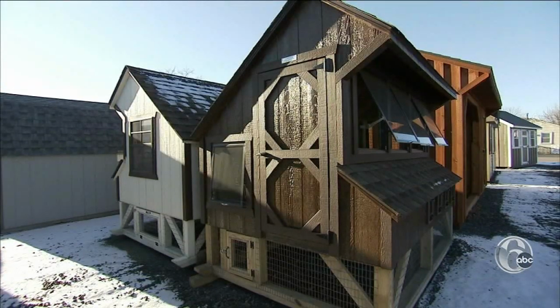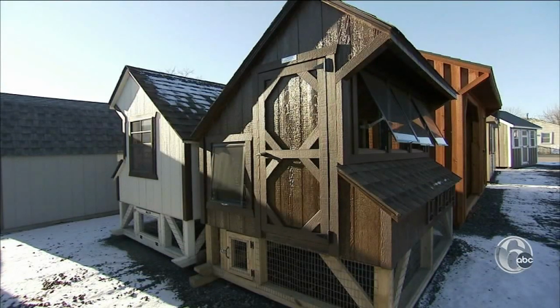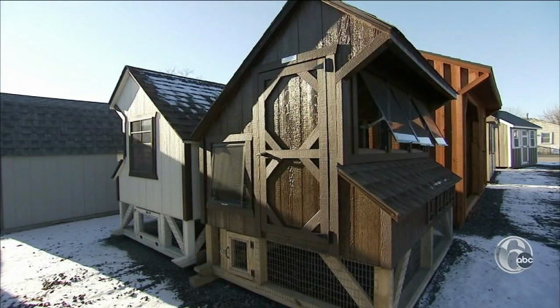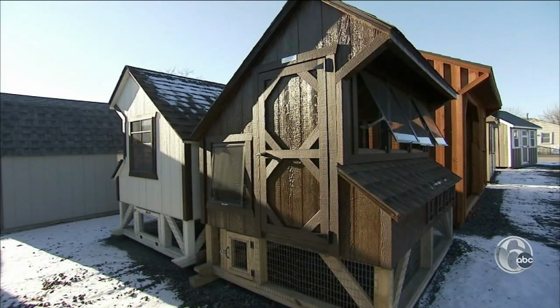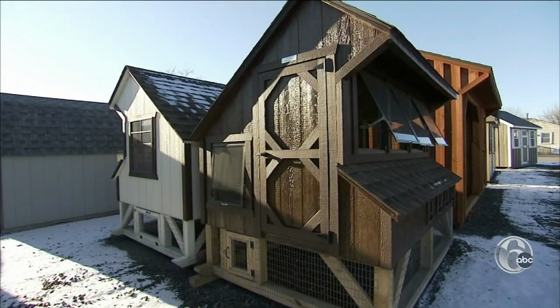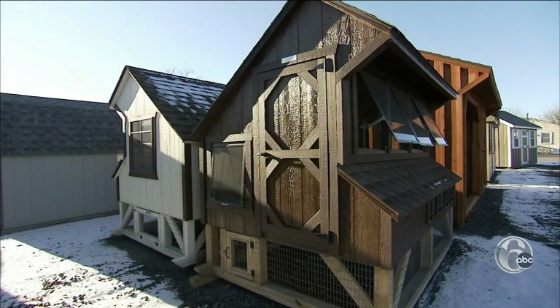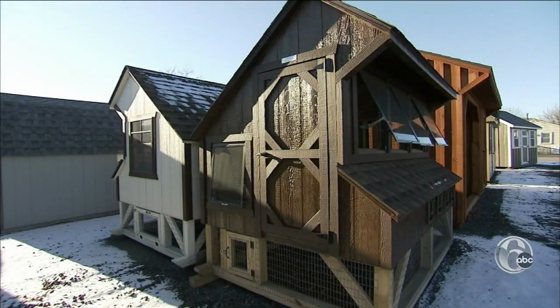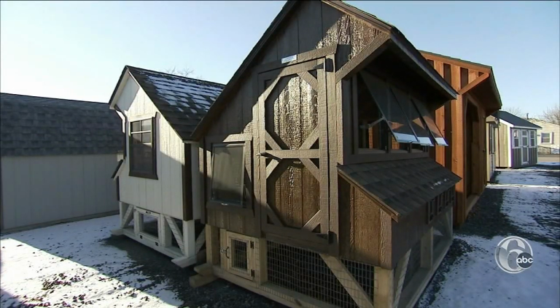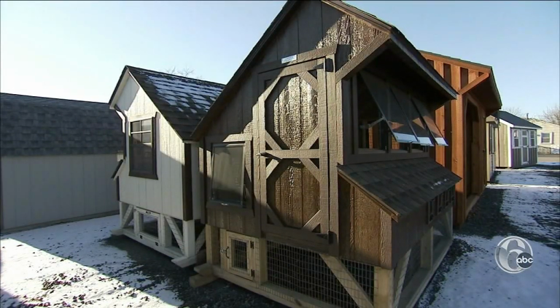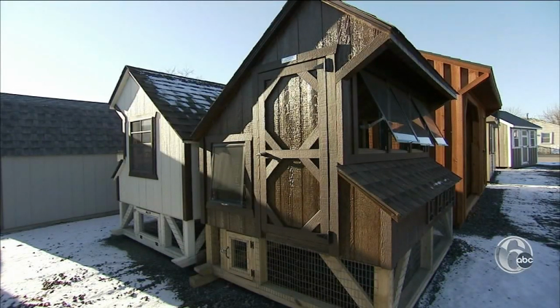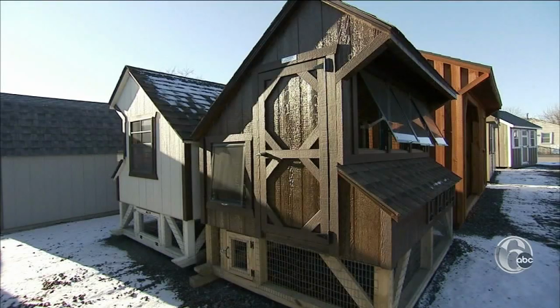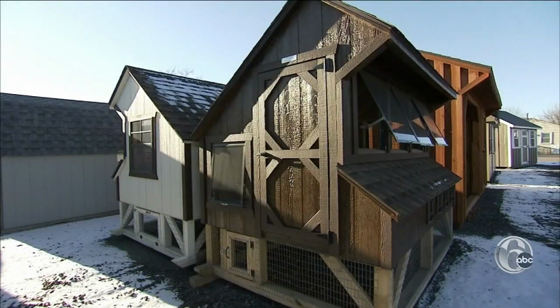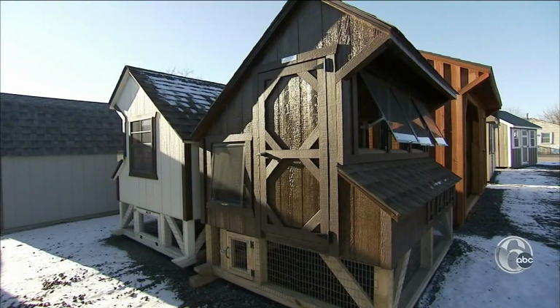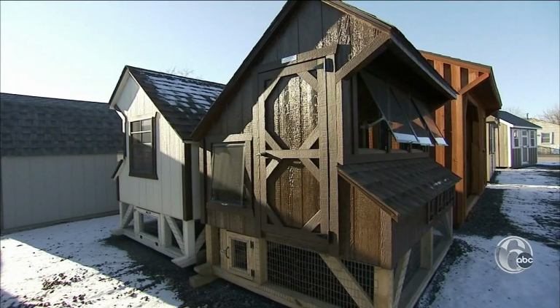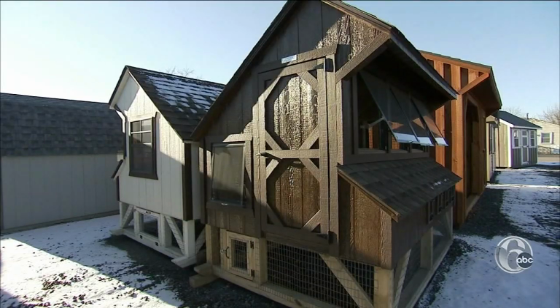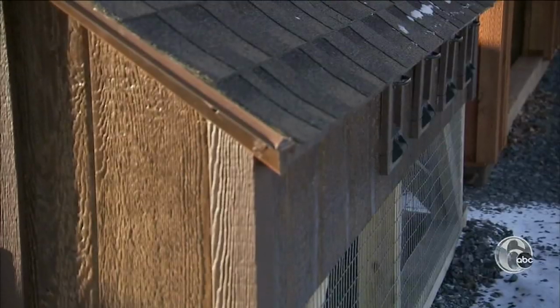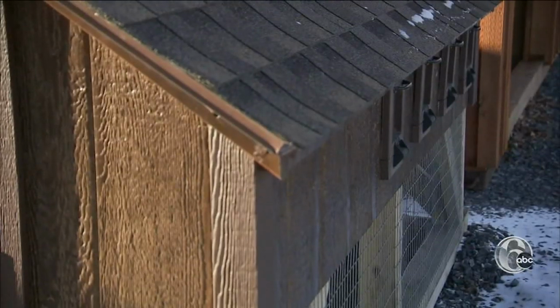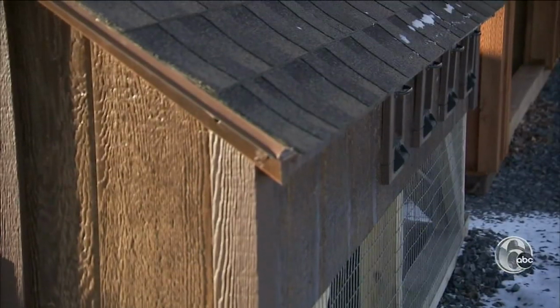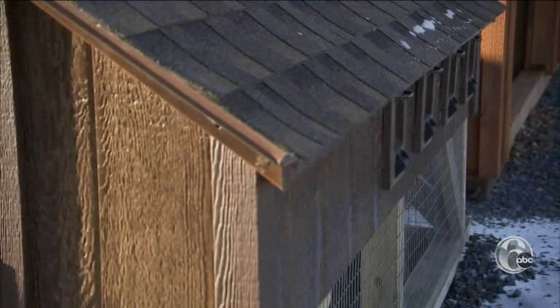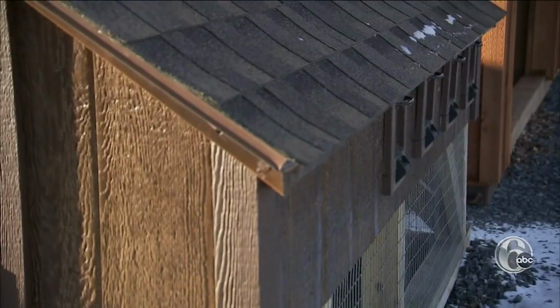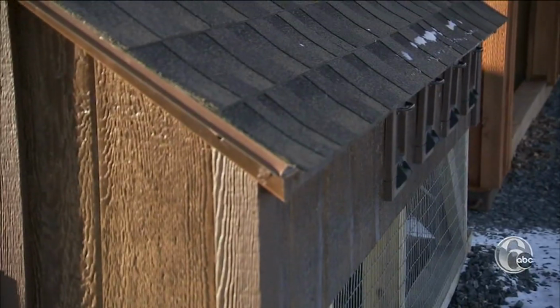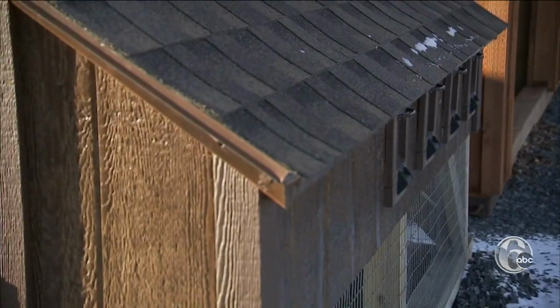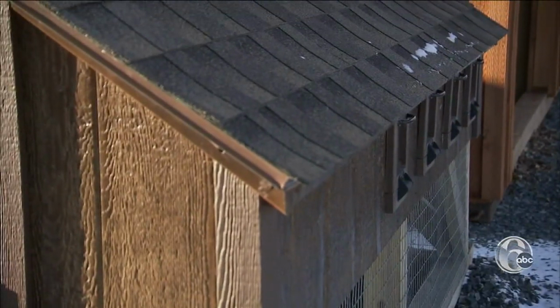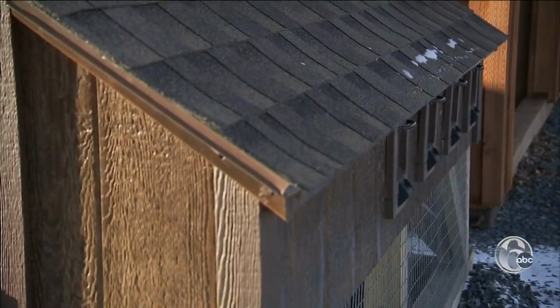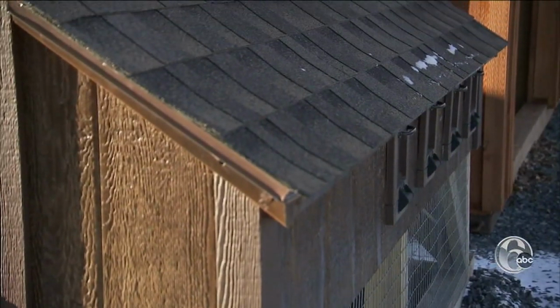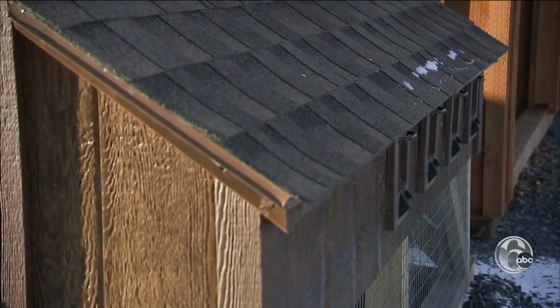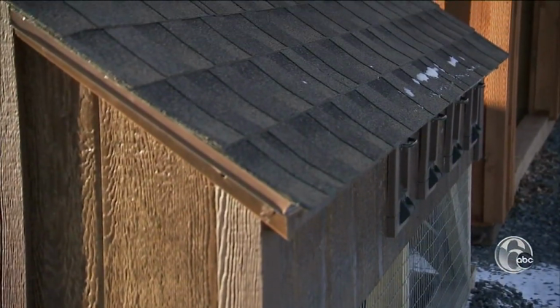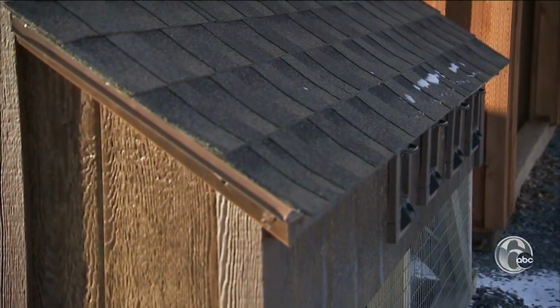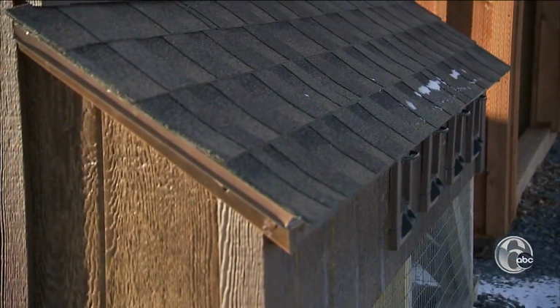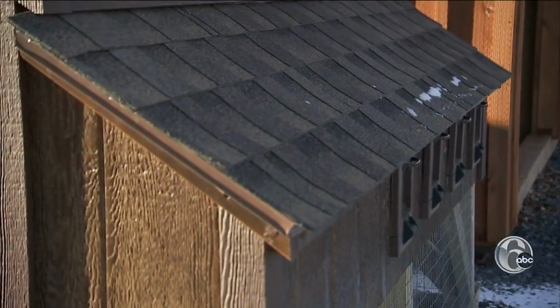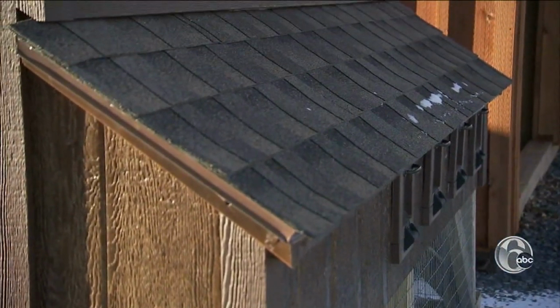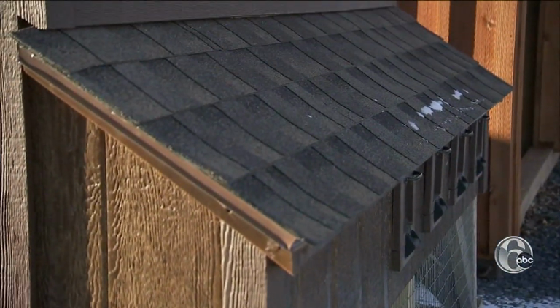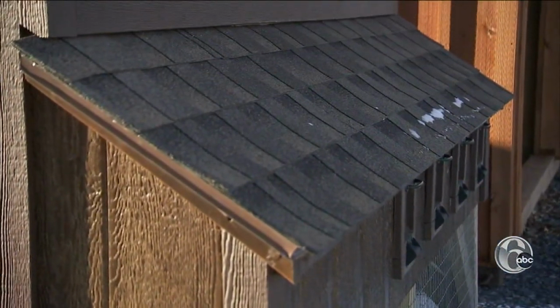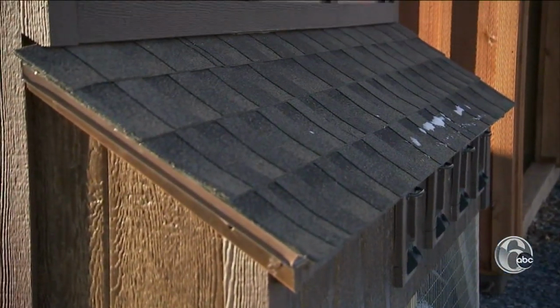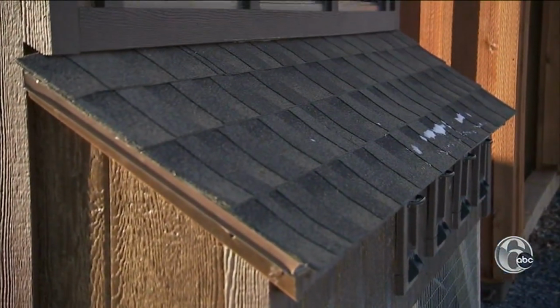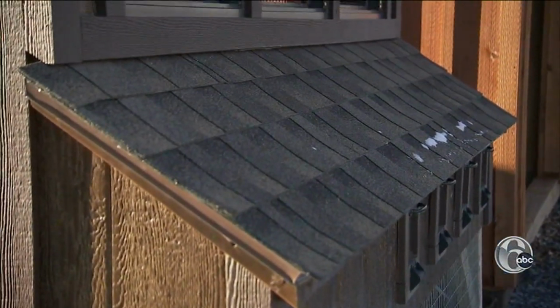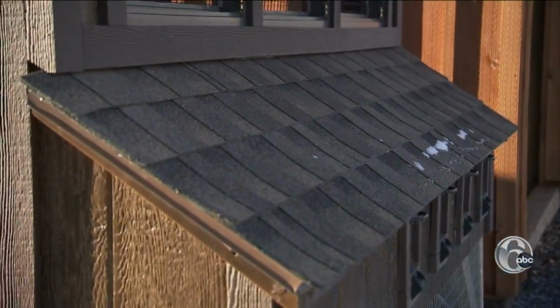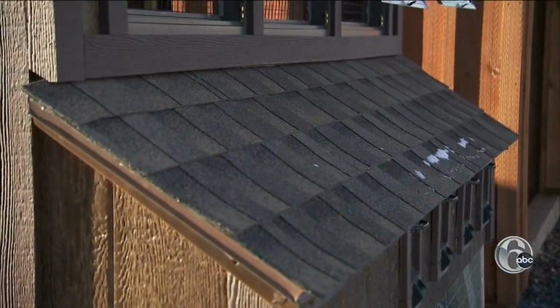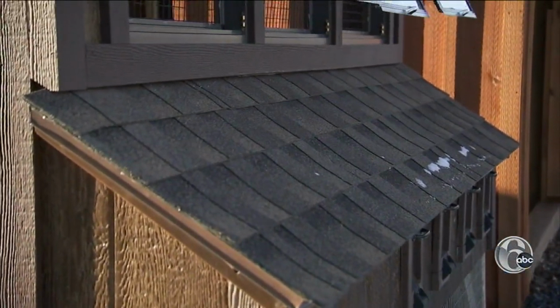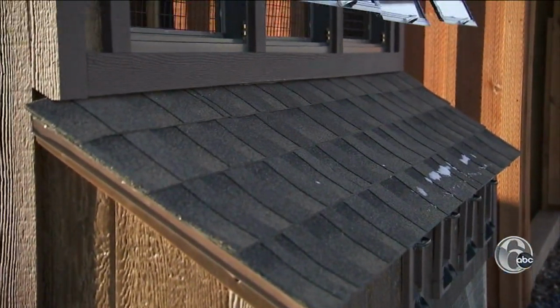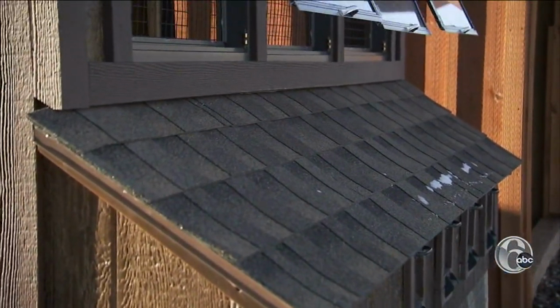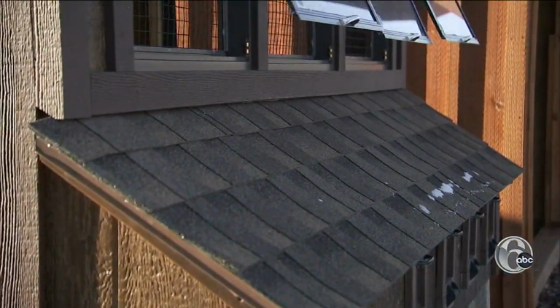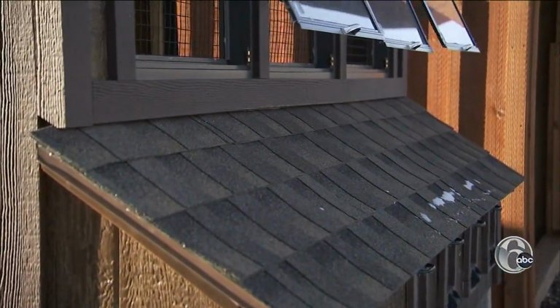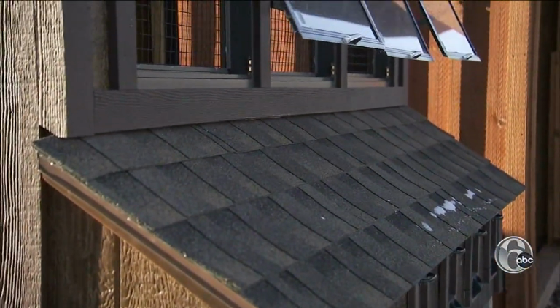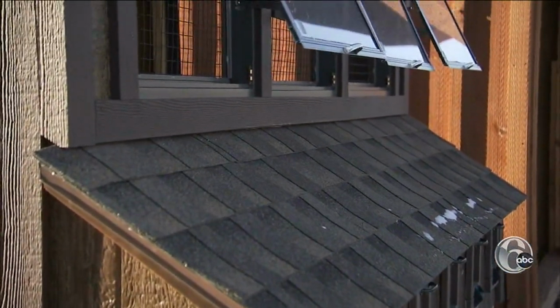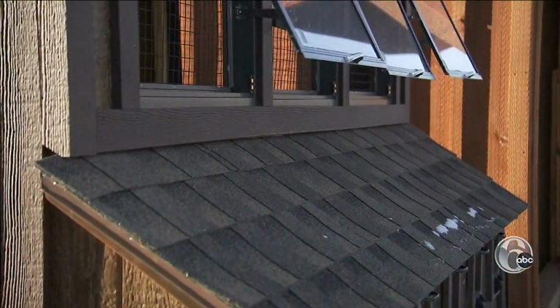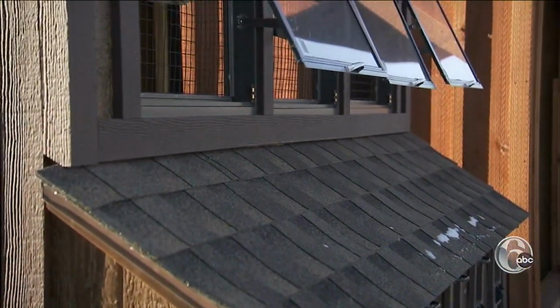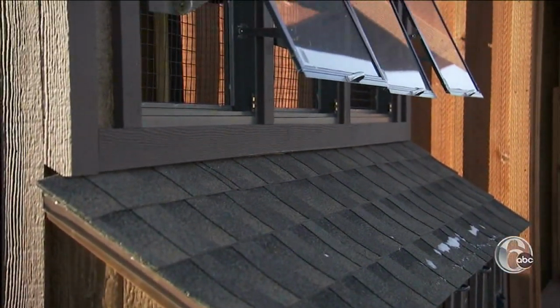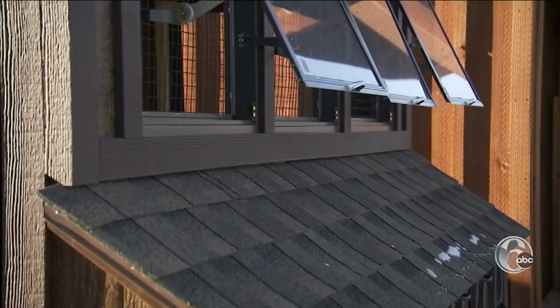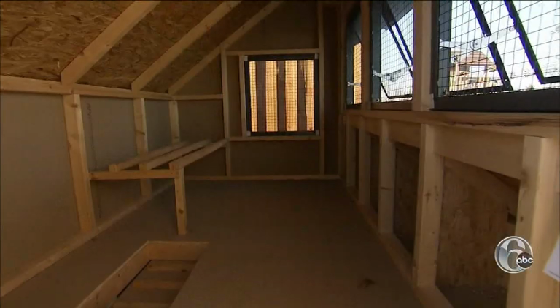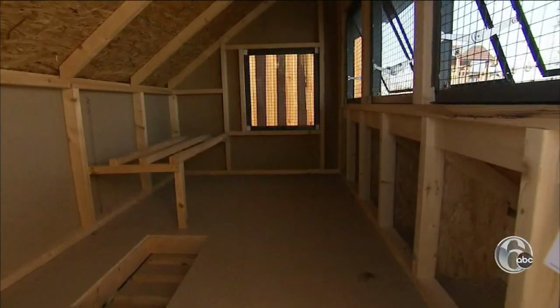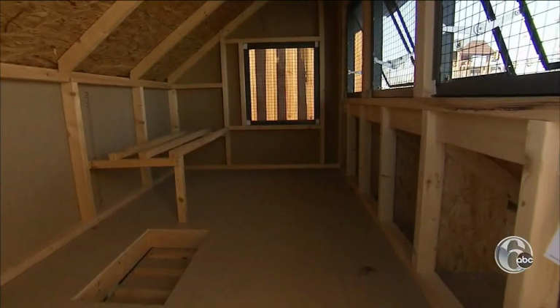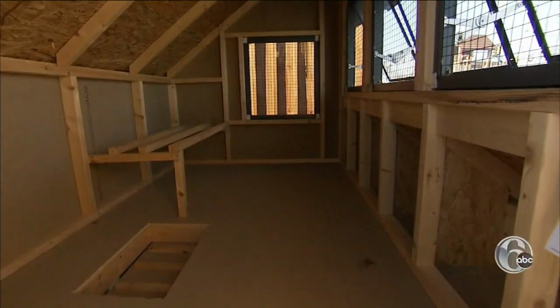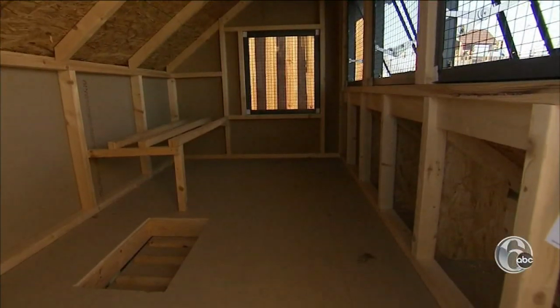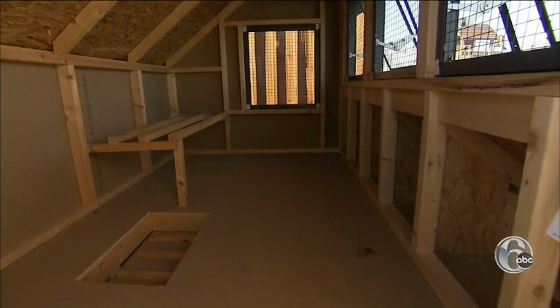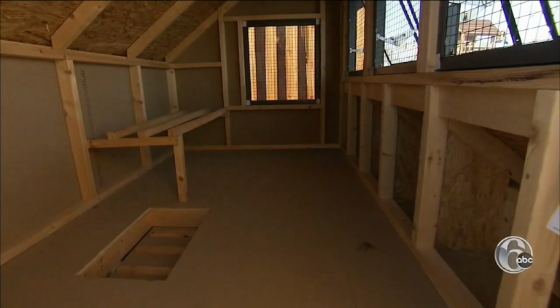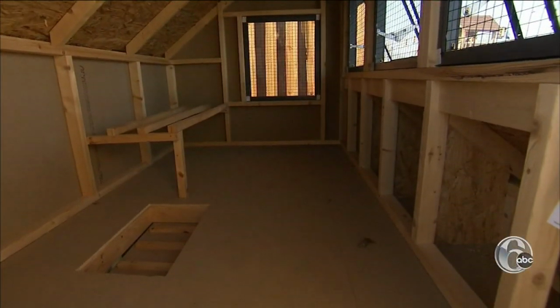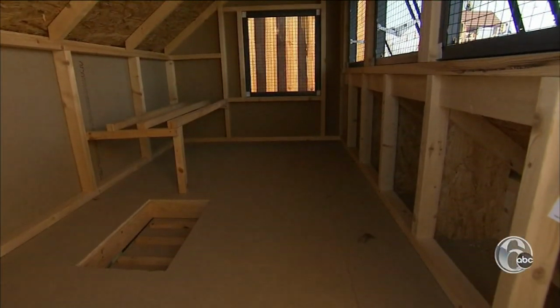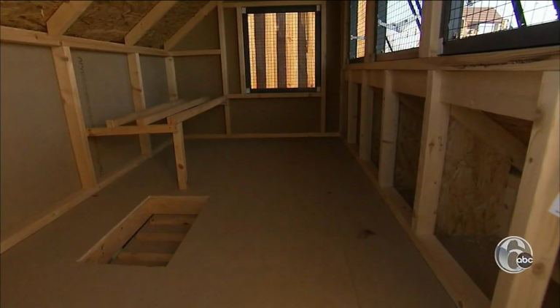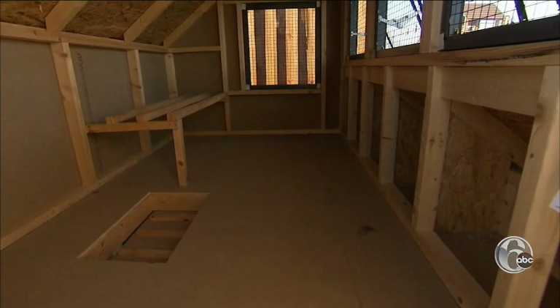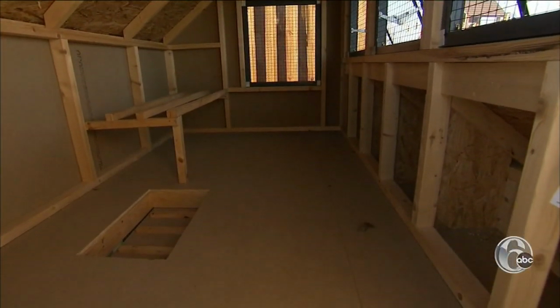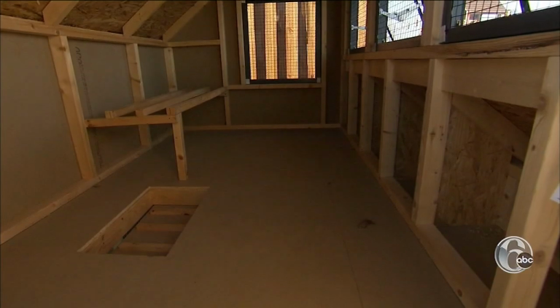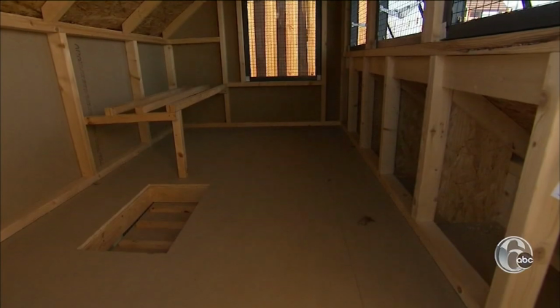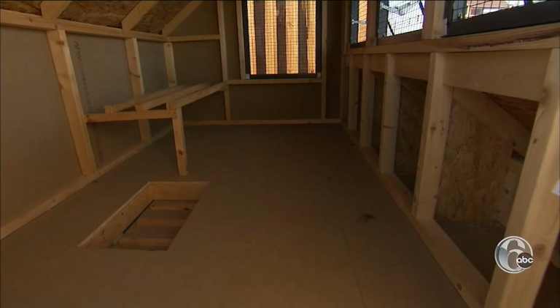Raise your chickens out back with a custom-made chicken condo. It's a very popular item, and each year they get more popular.